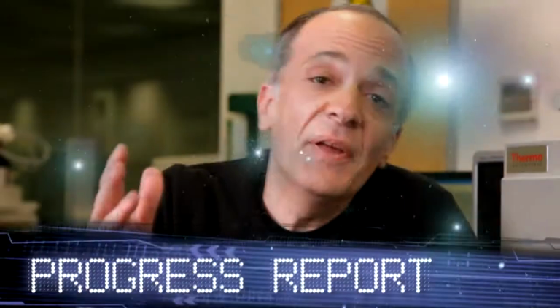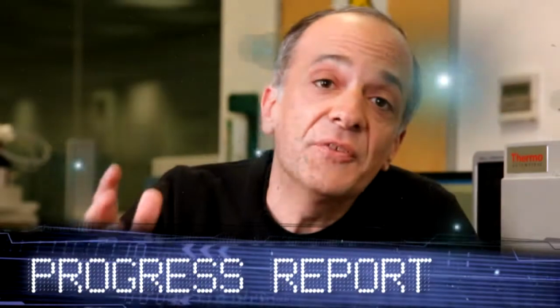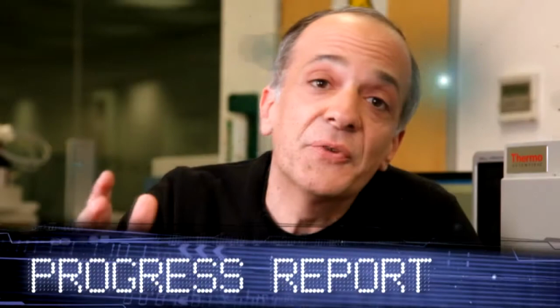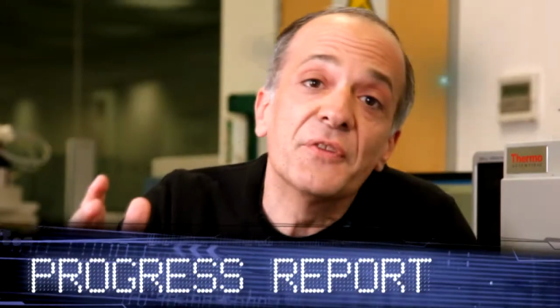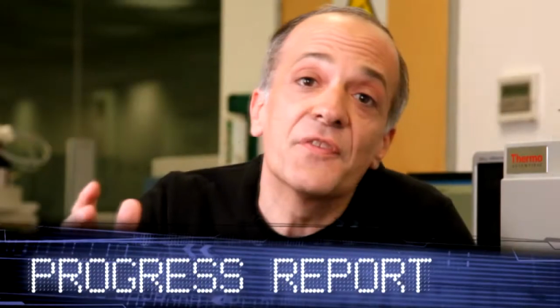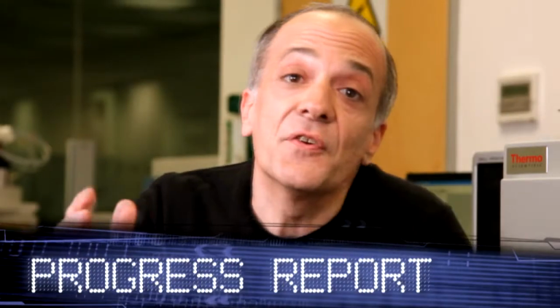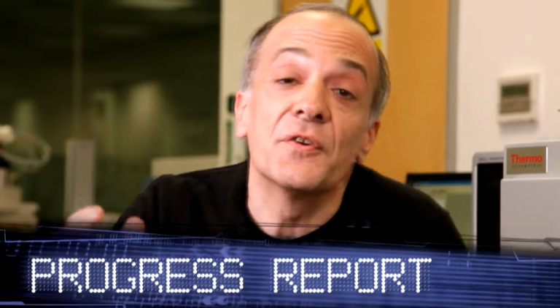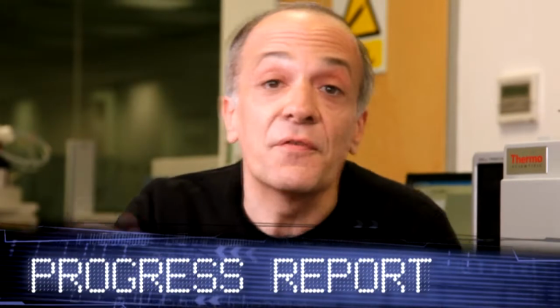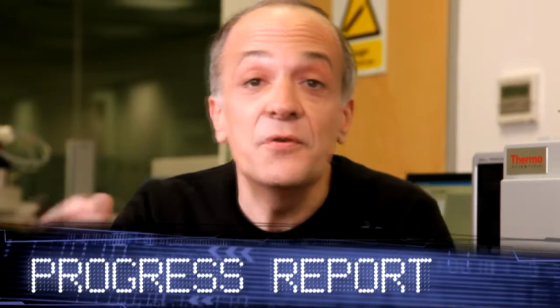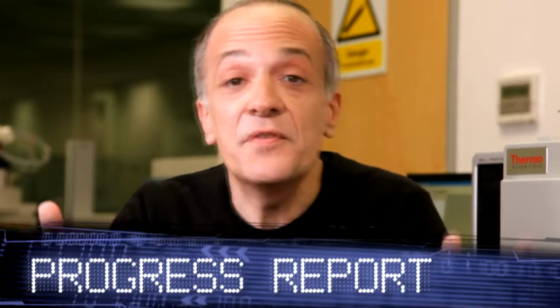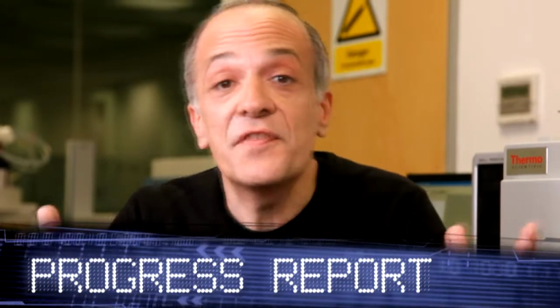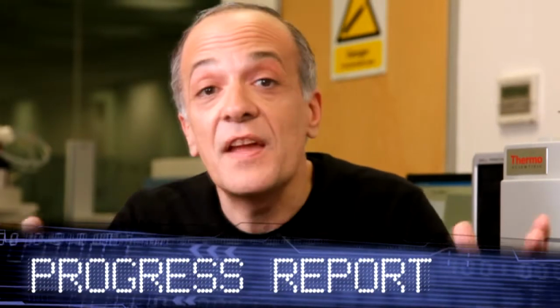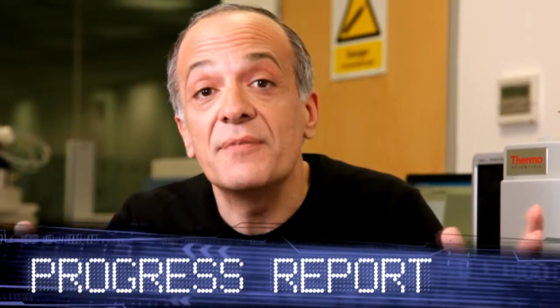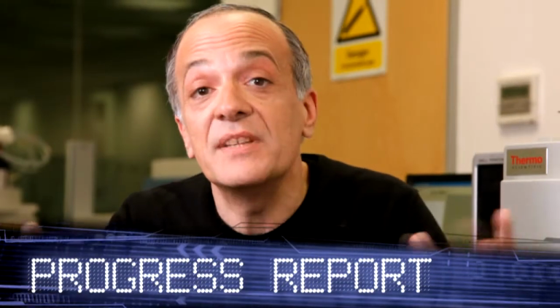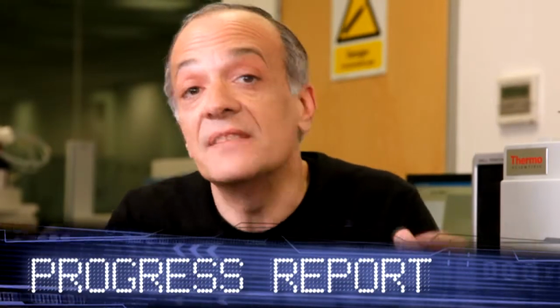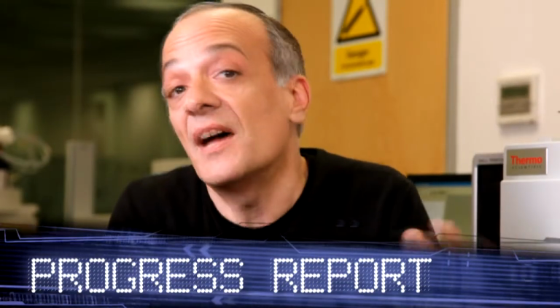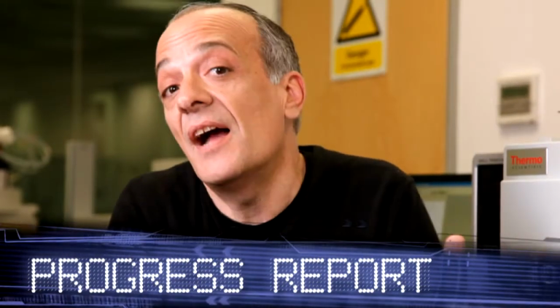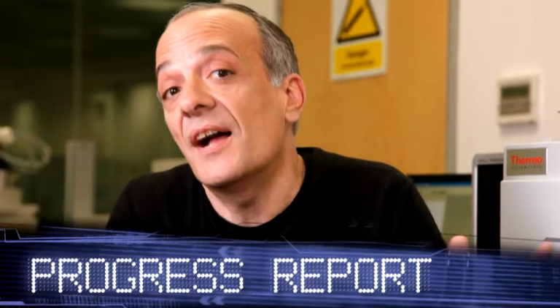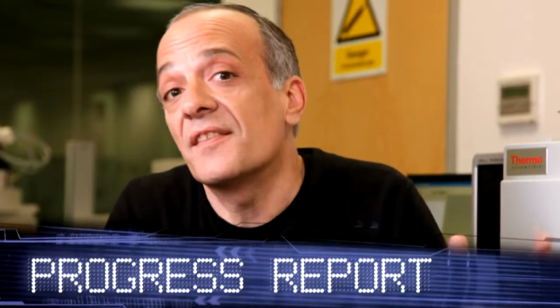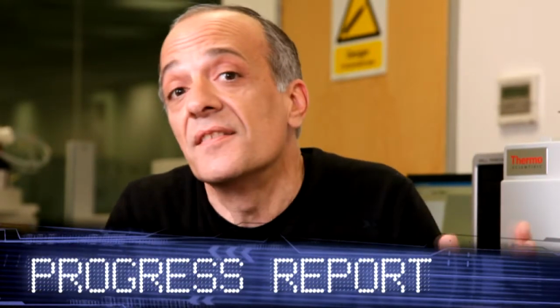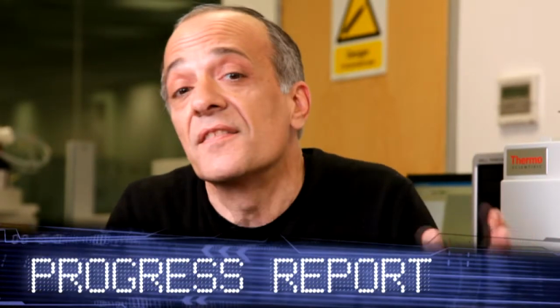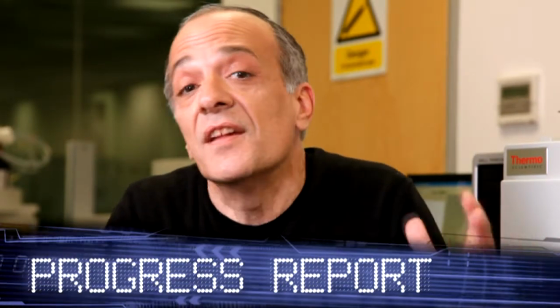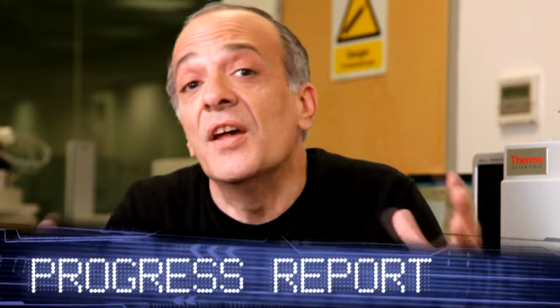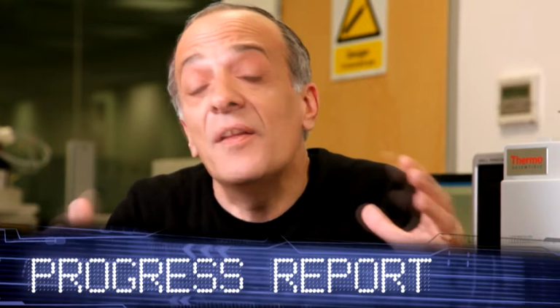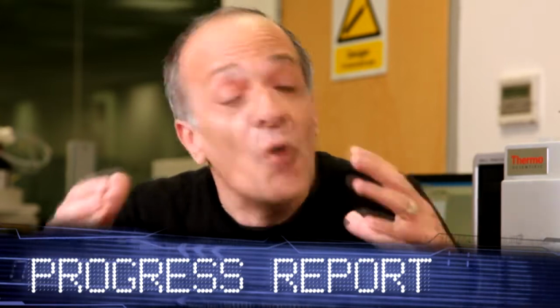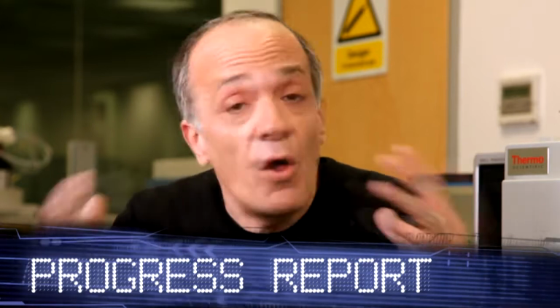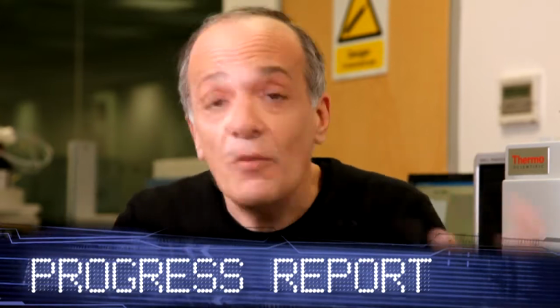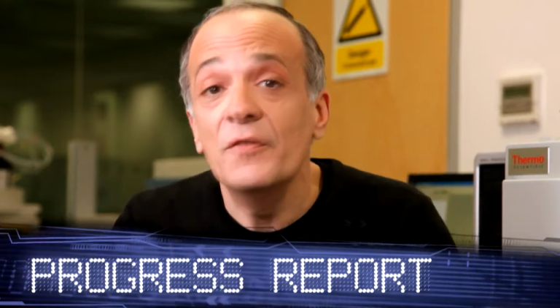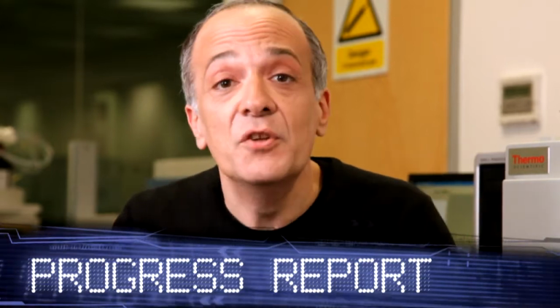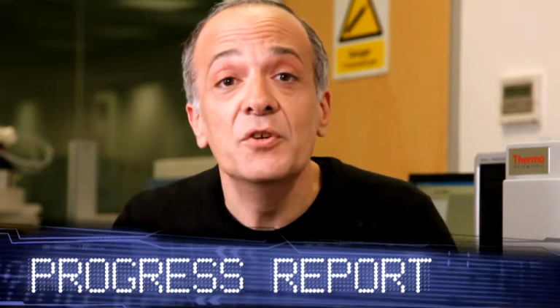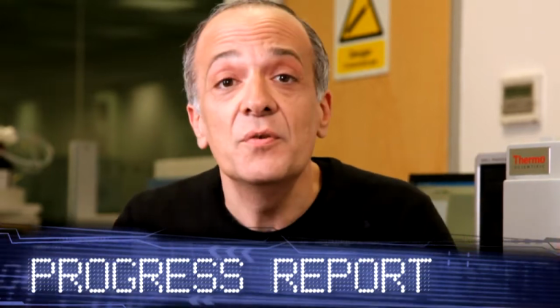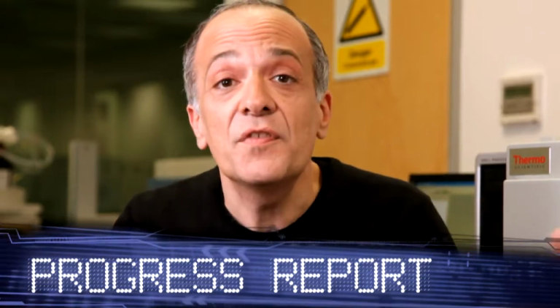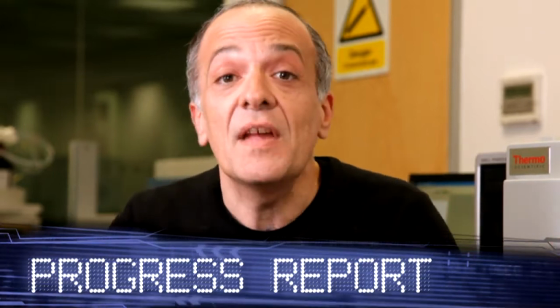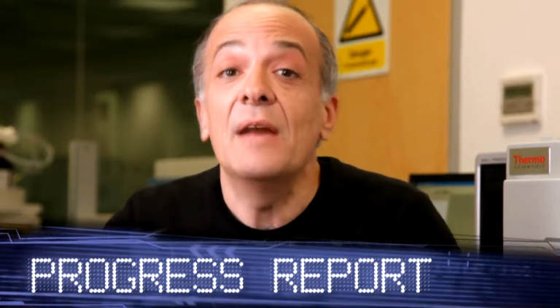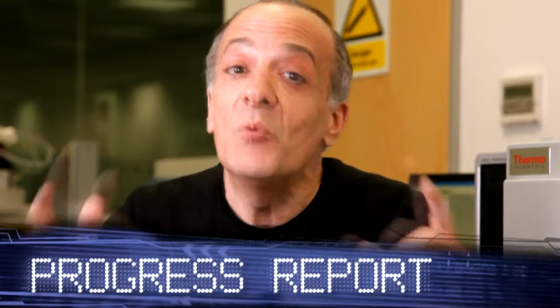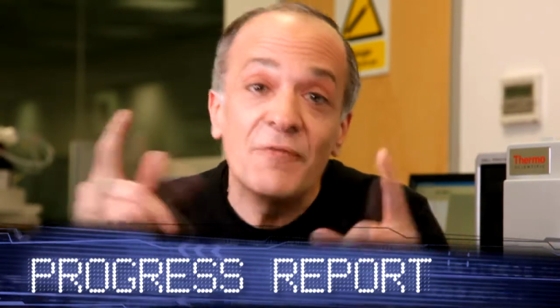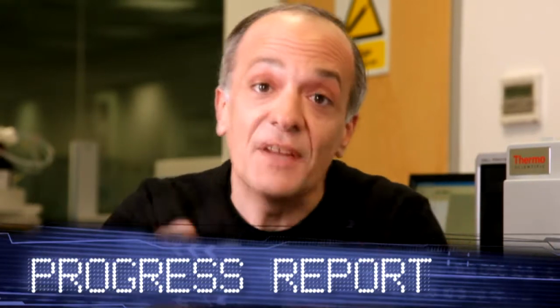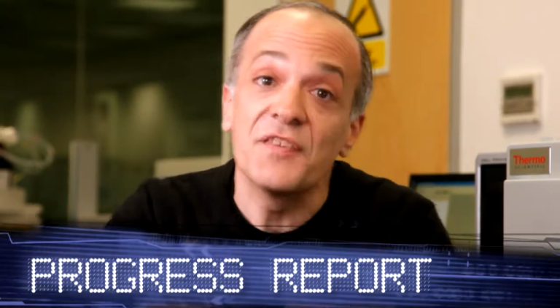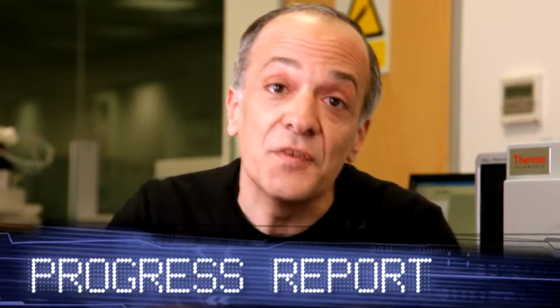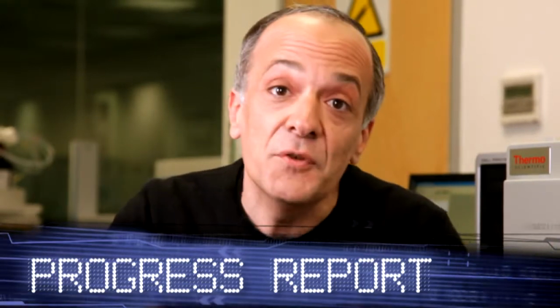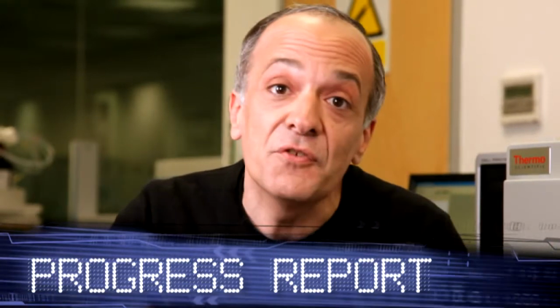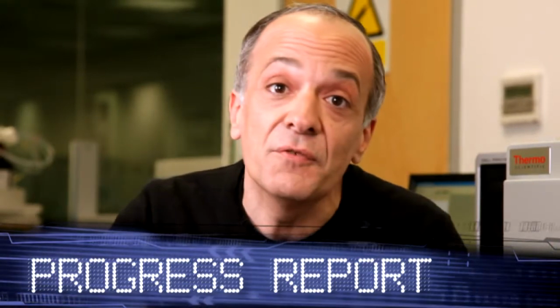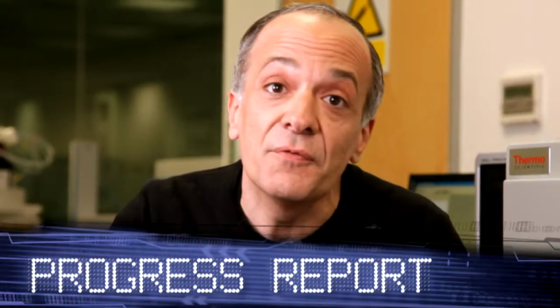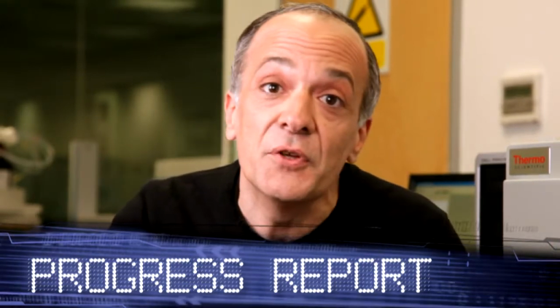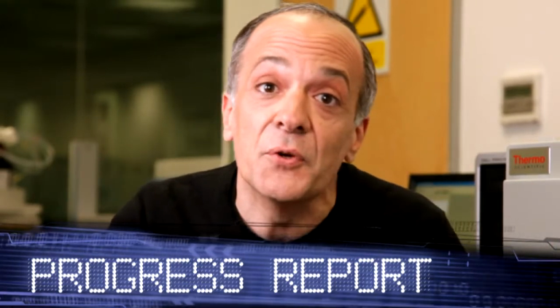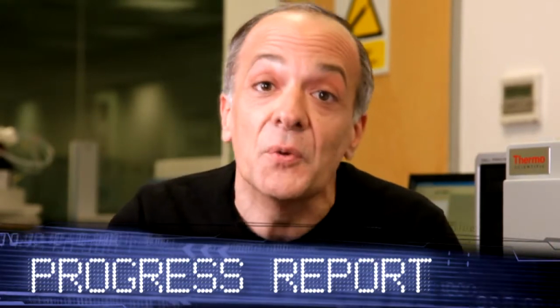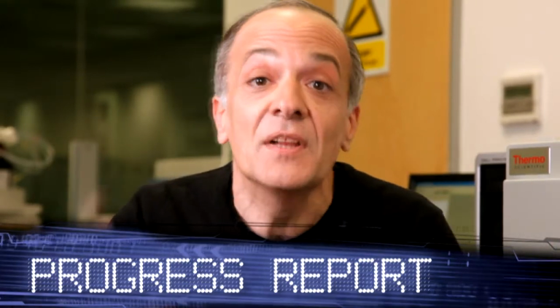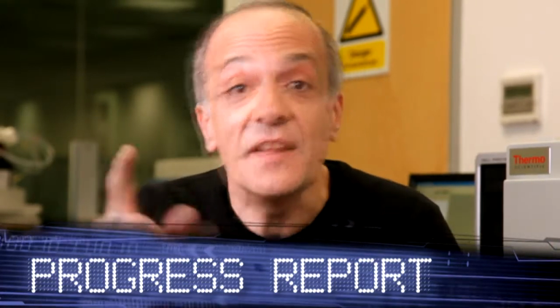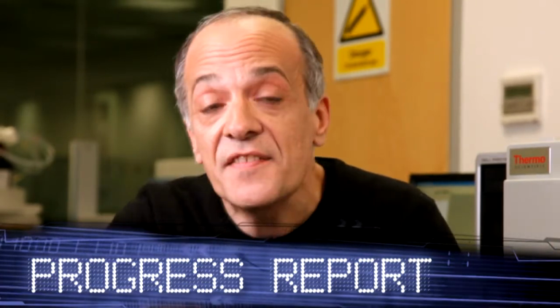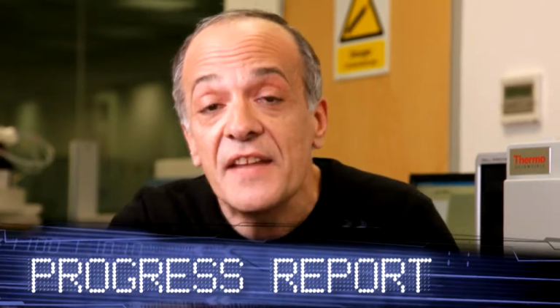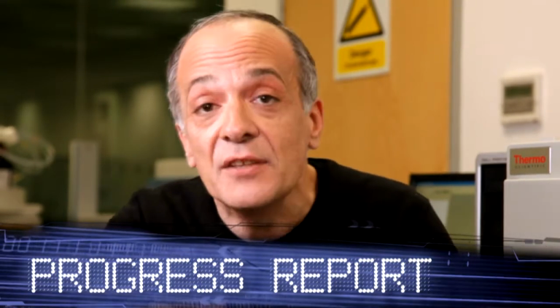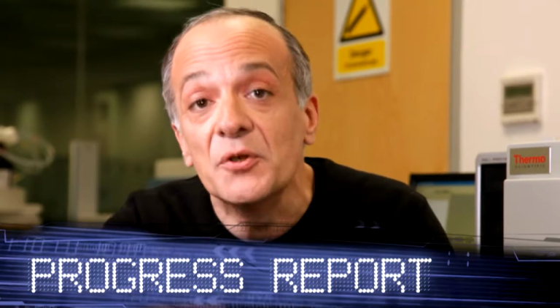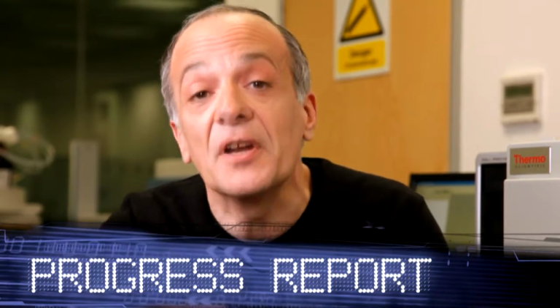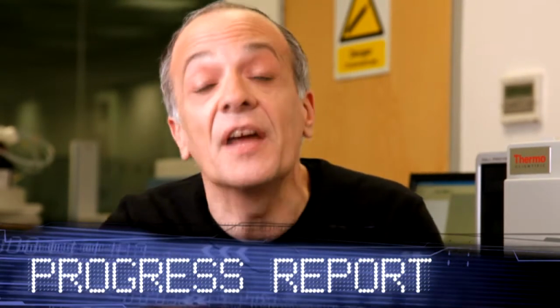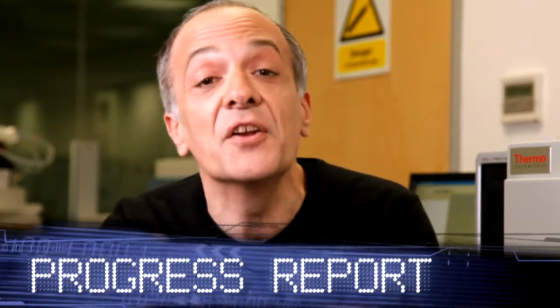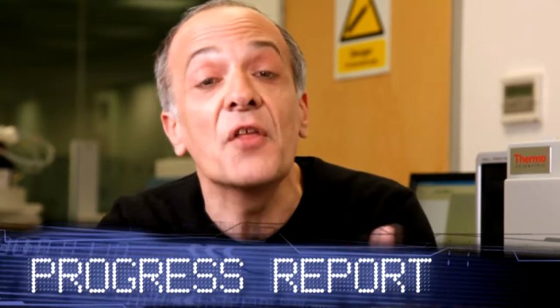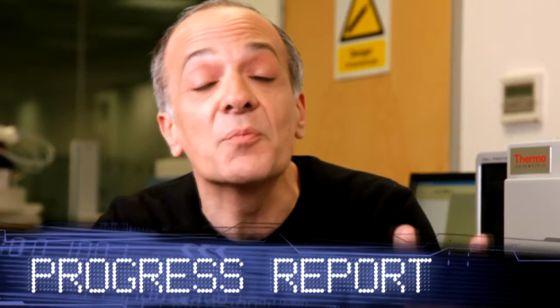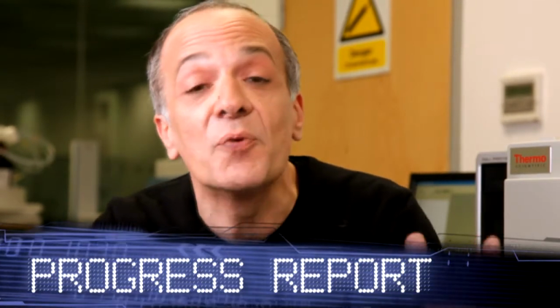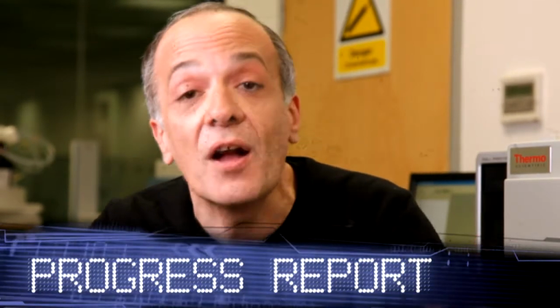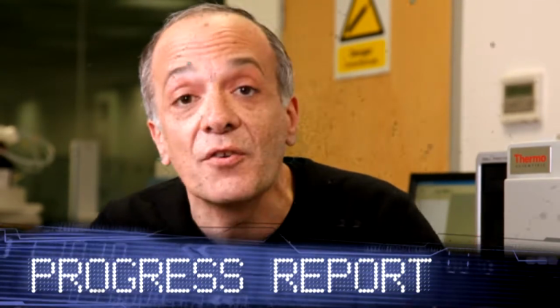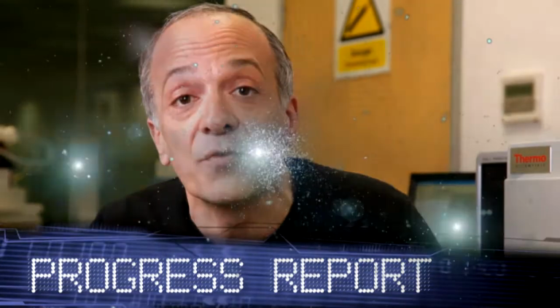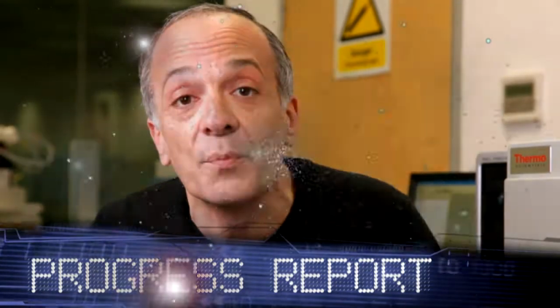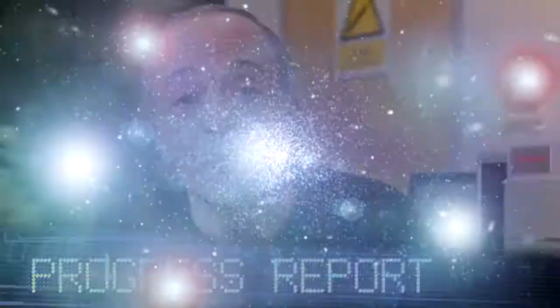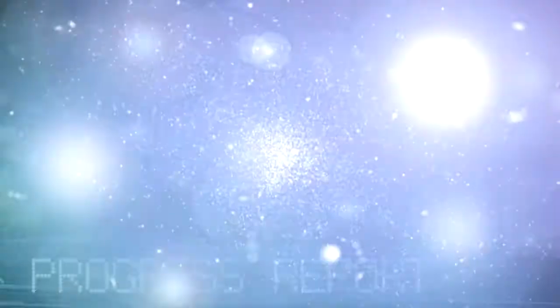Environmental concerns, food safety, dioxins — all in the news, and we've got a solution for you. Let's take a look on another progress report.